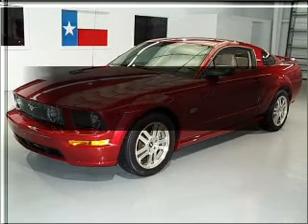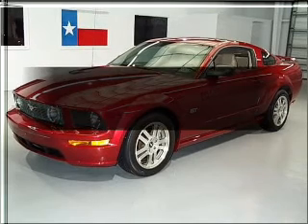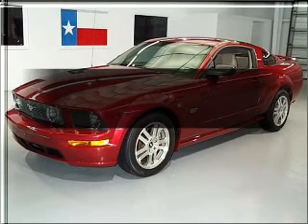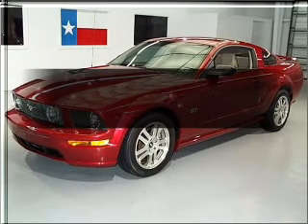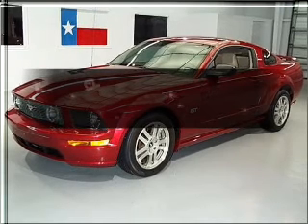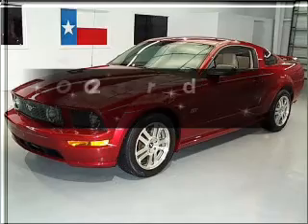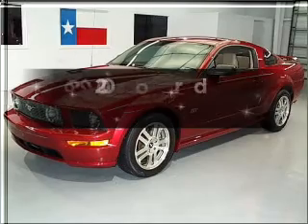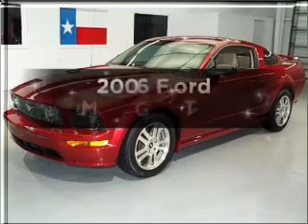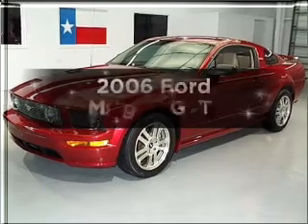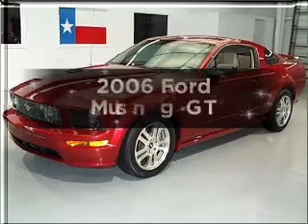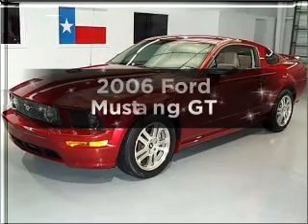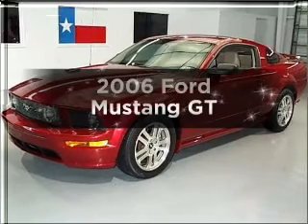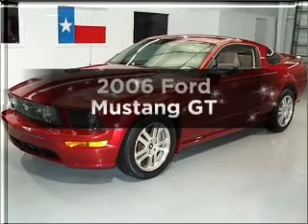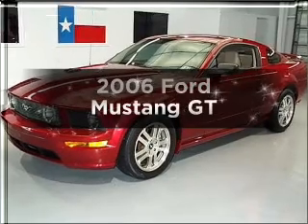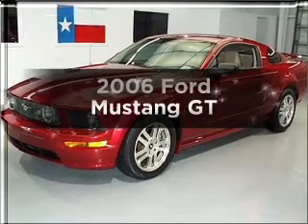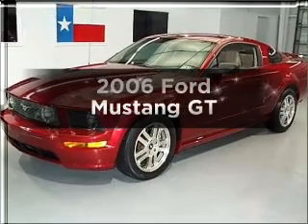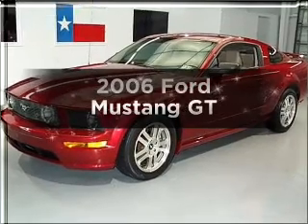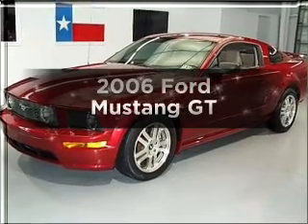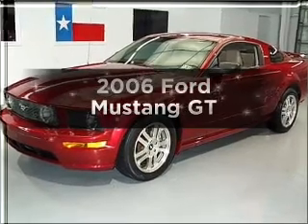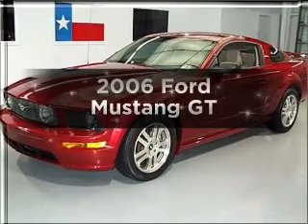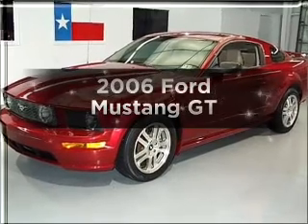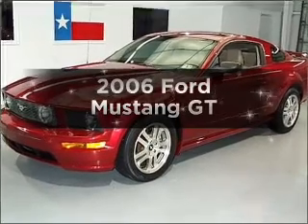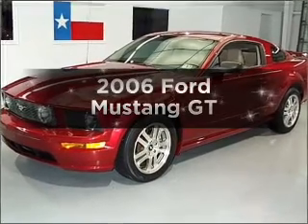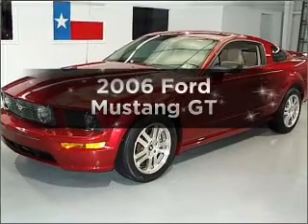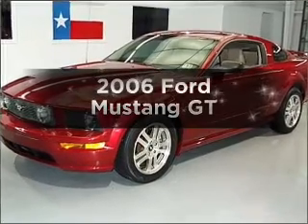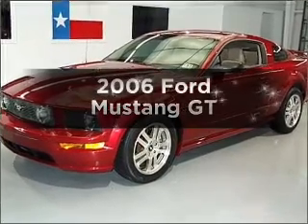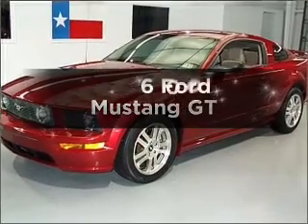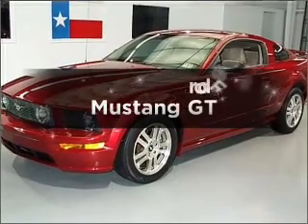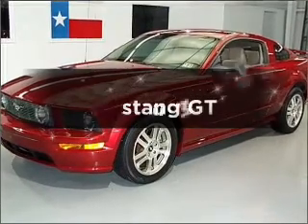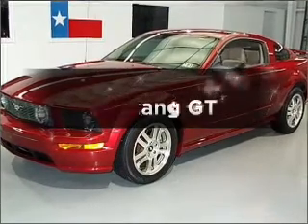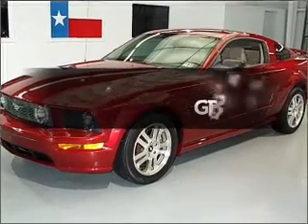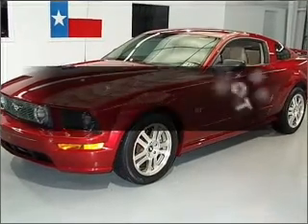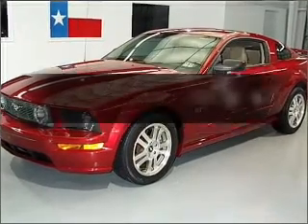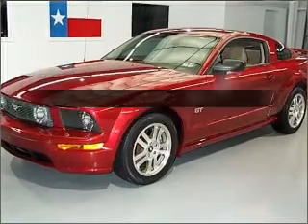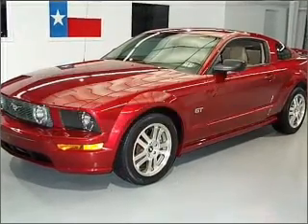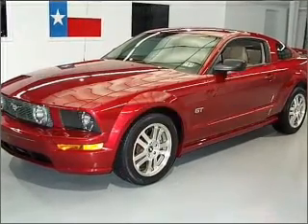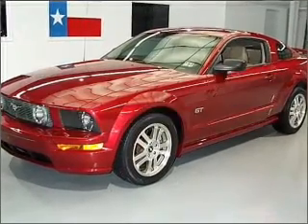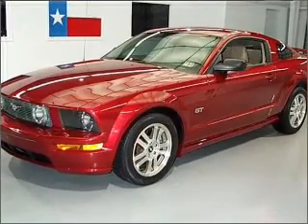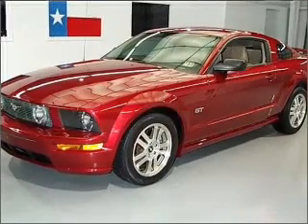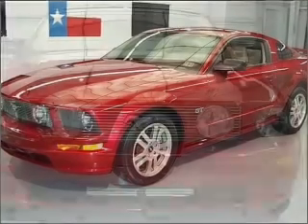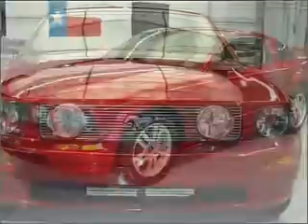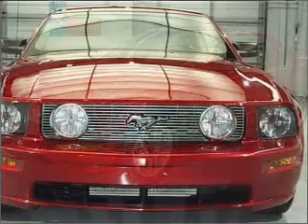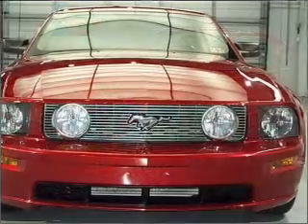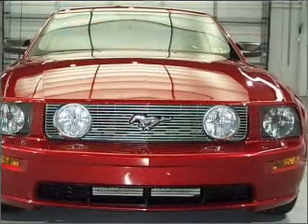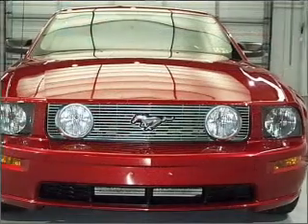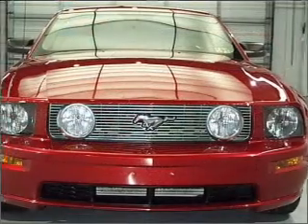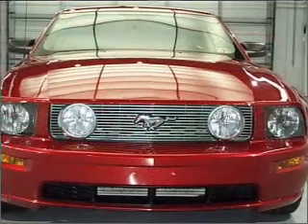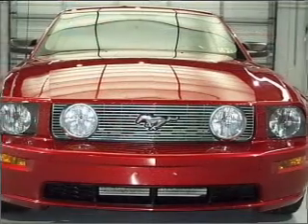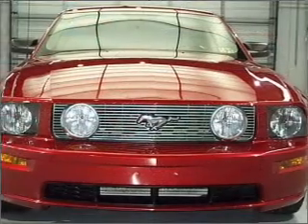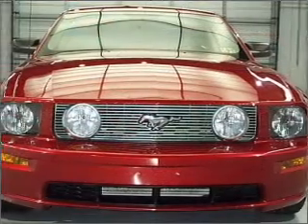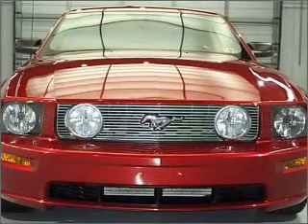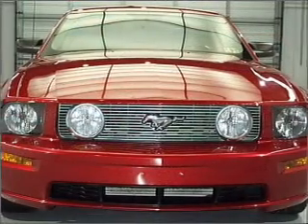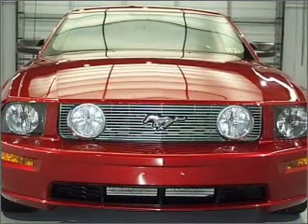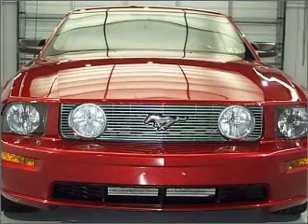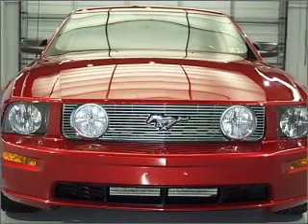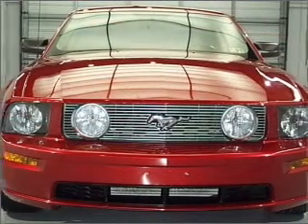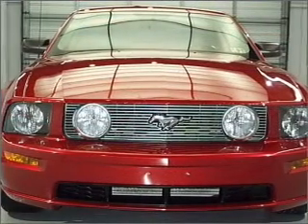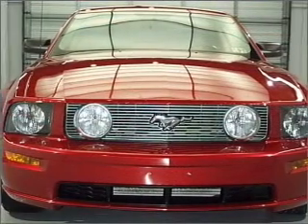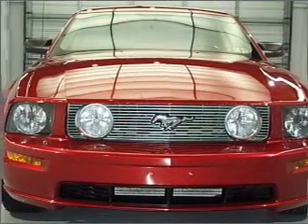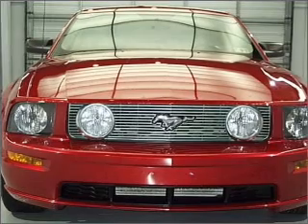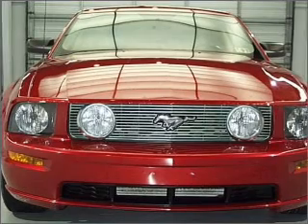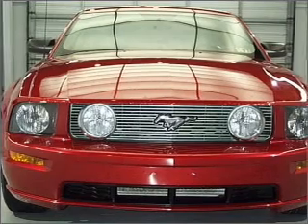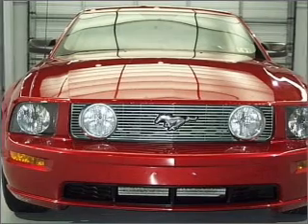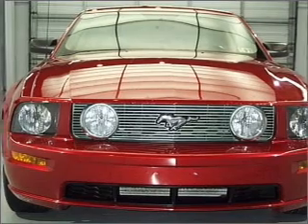Get noticed in this 2006 Ford Mustang. If you're looking for a first-rate auto, this one could be yours today.